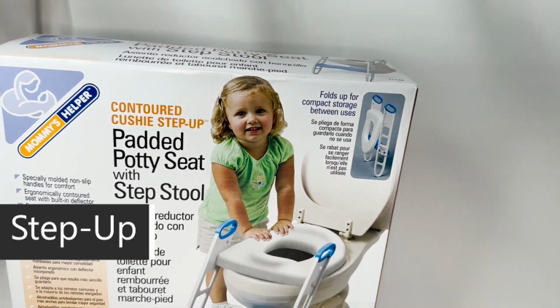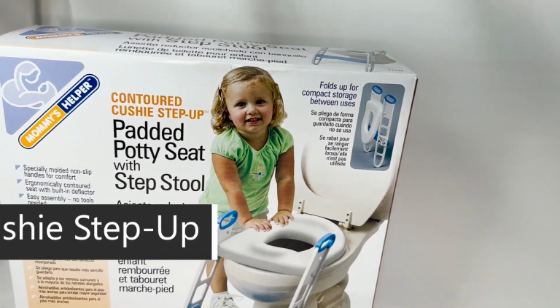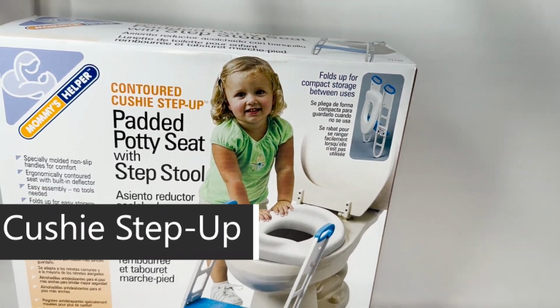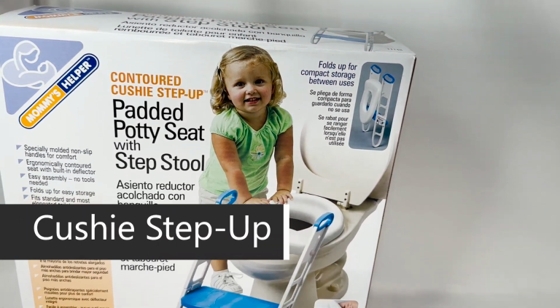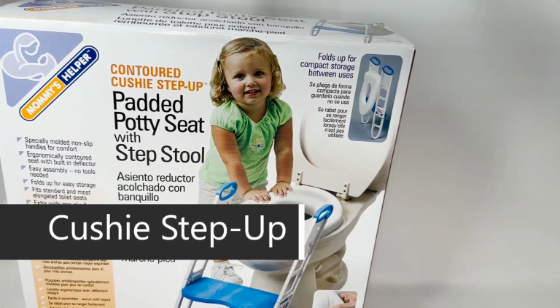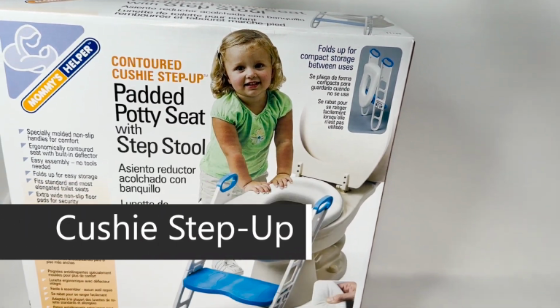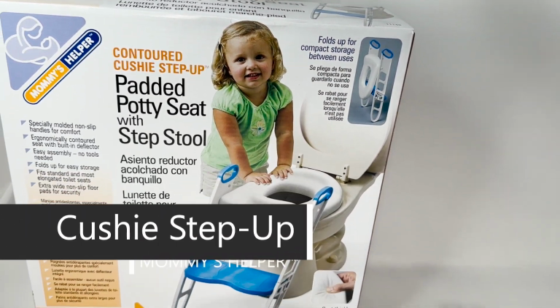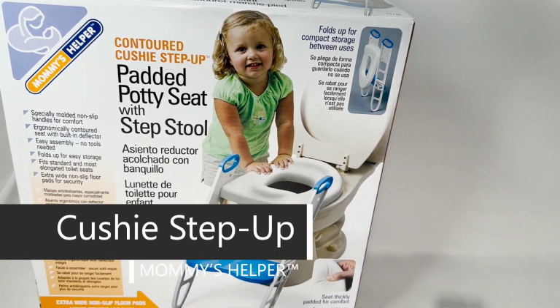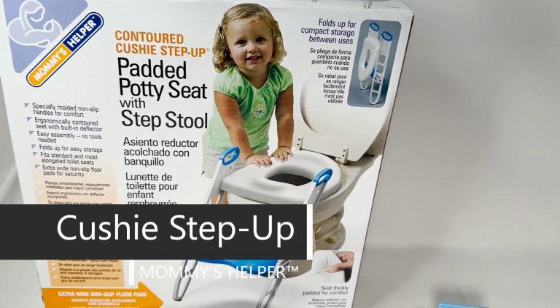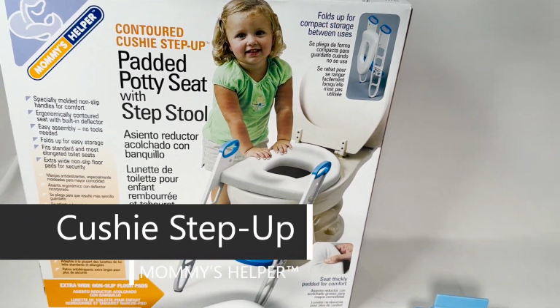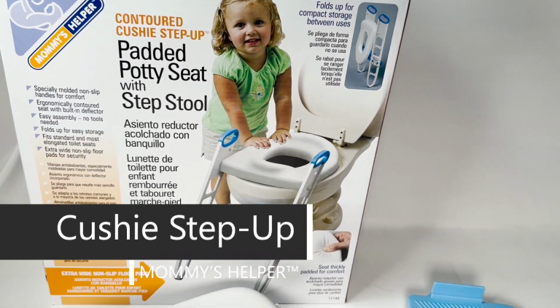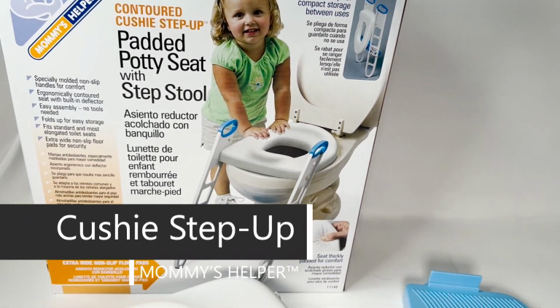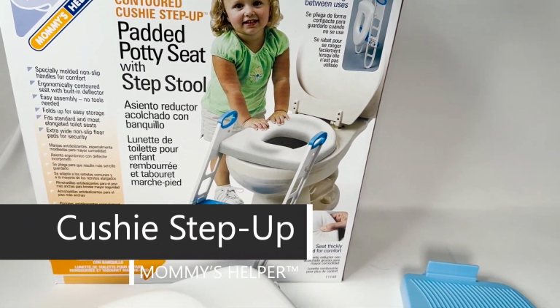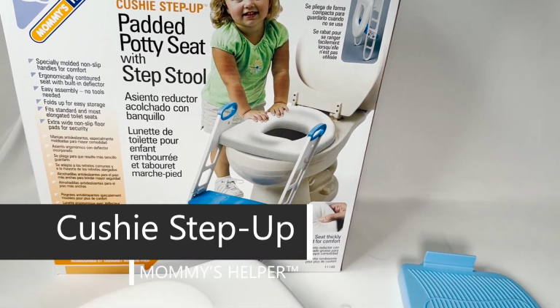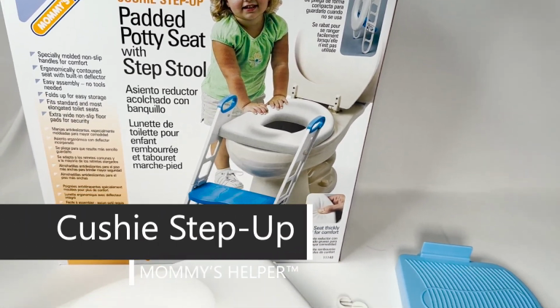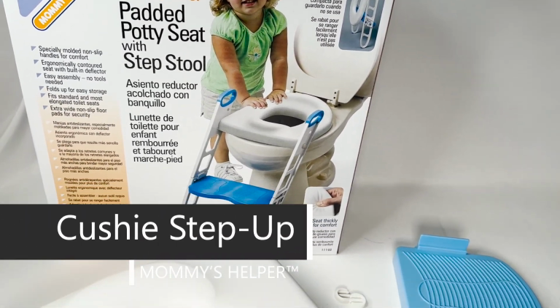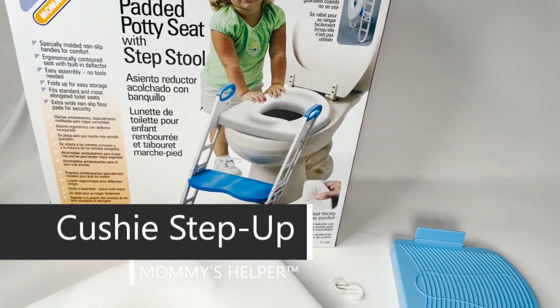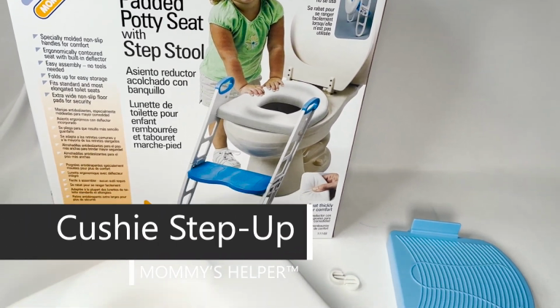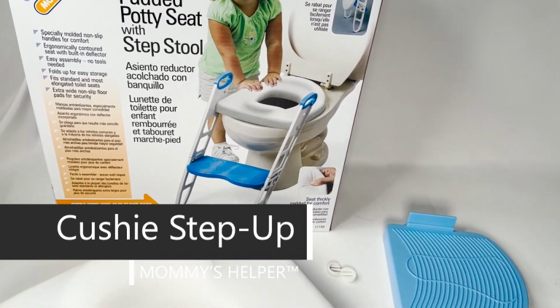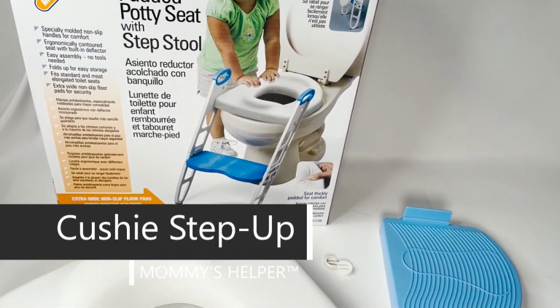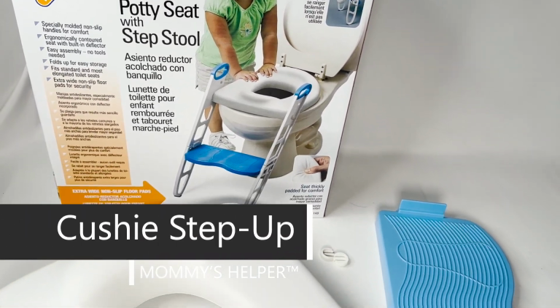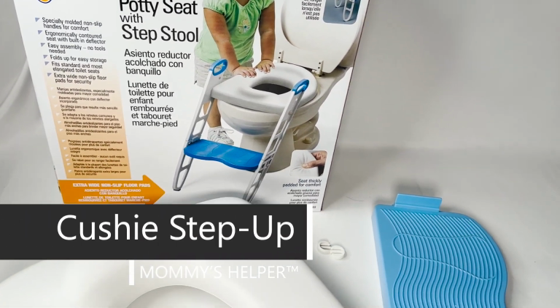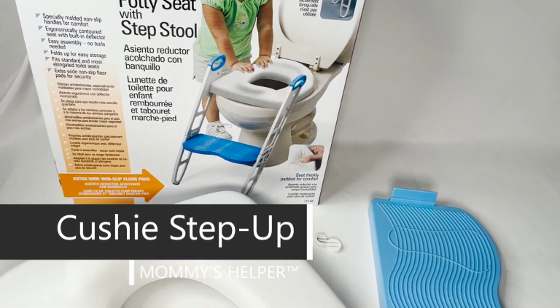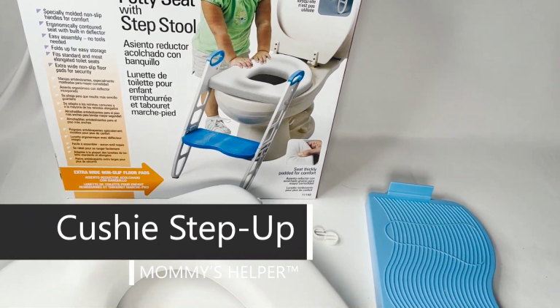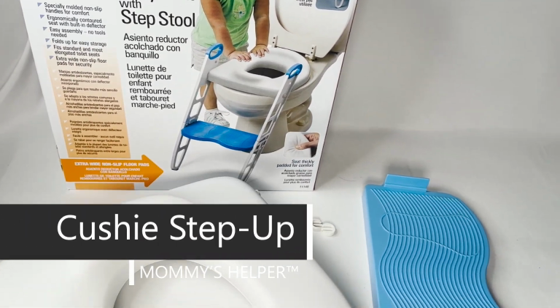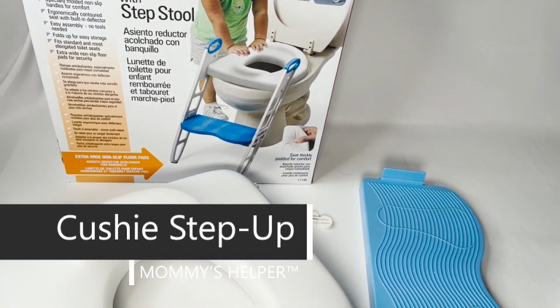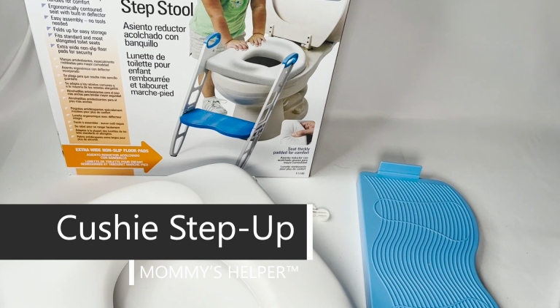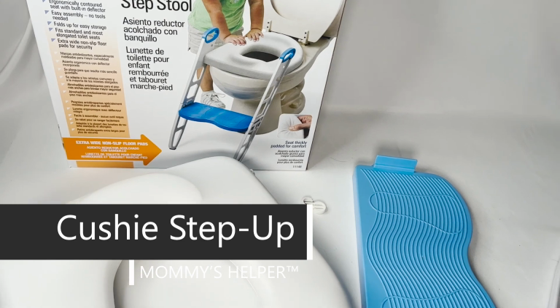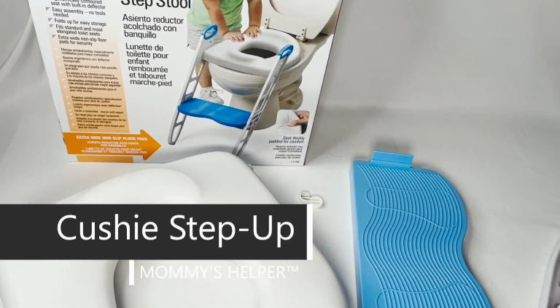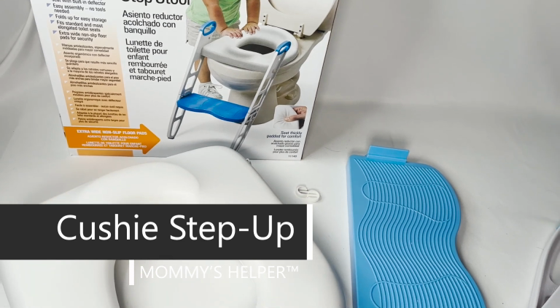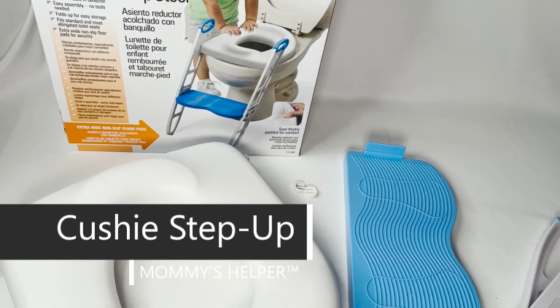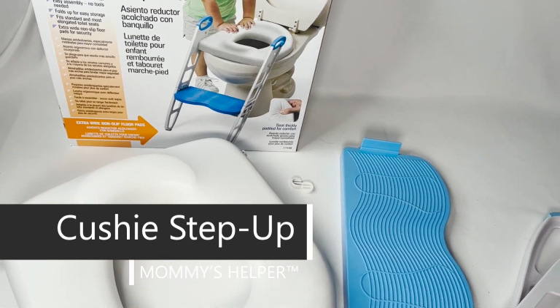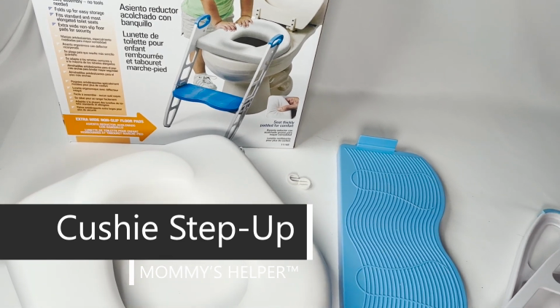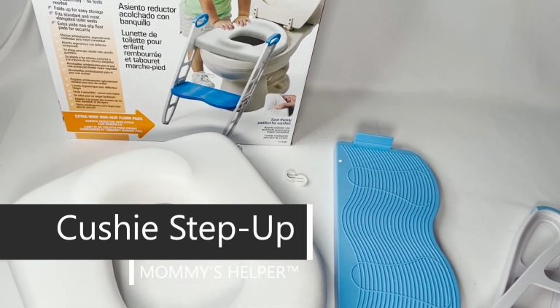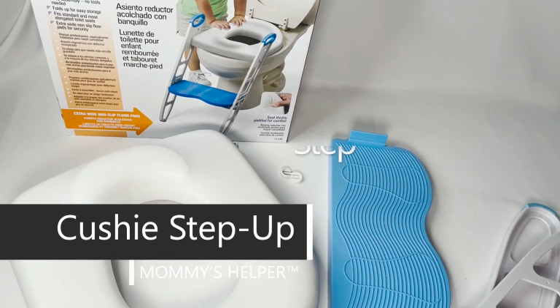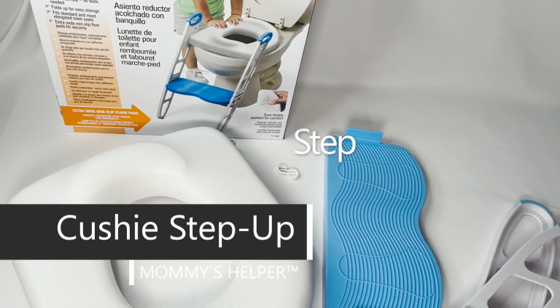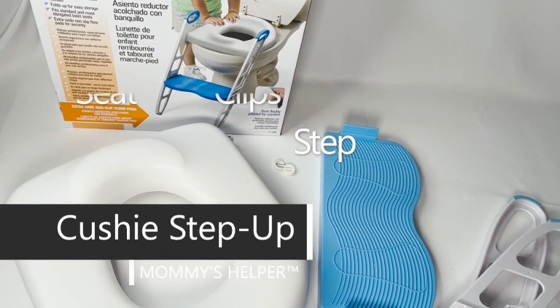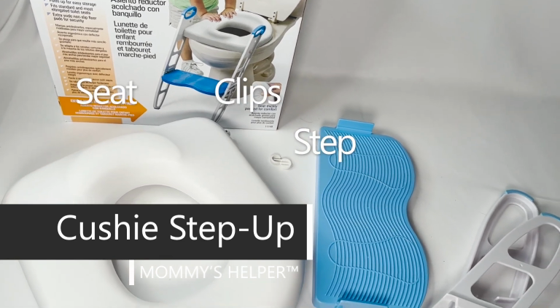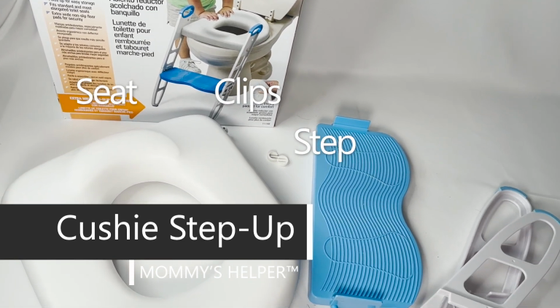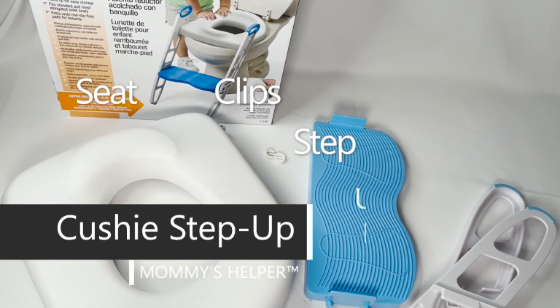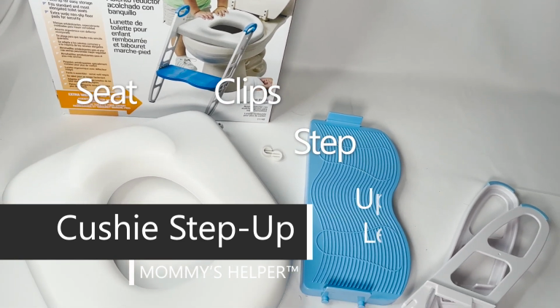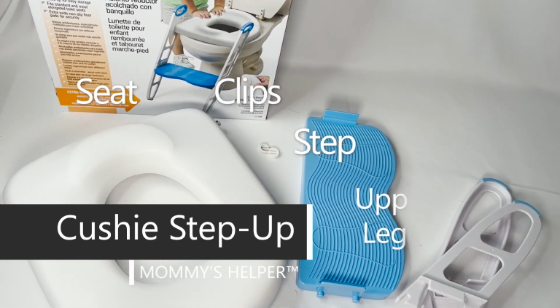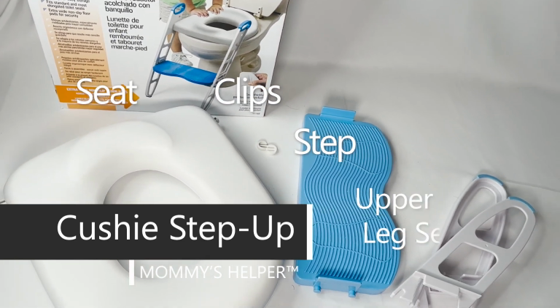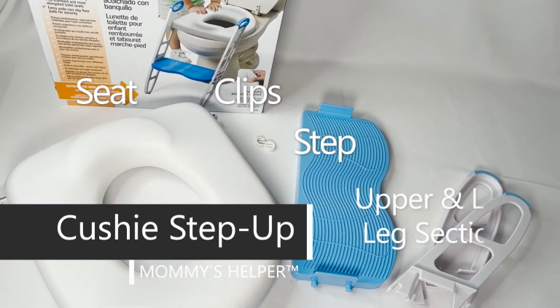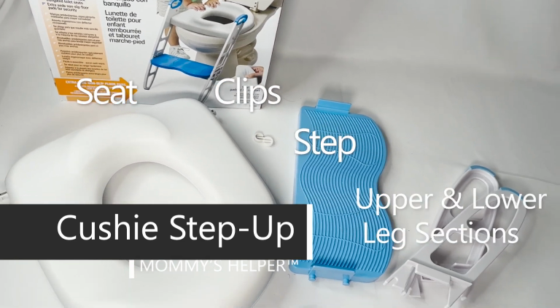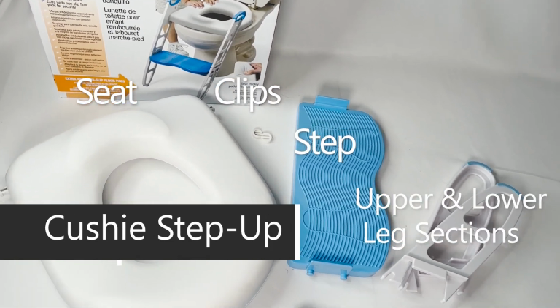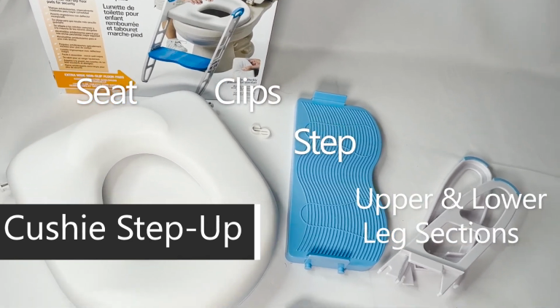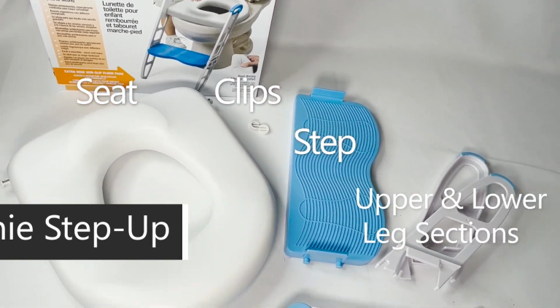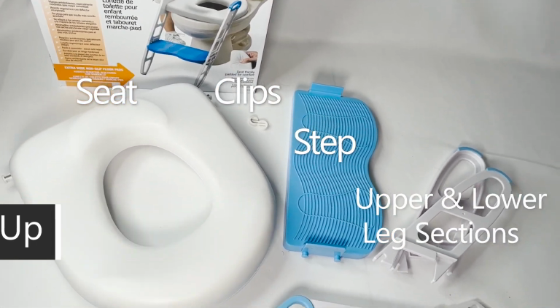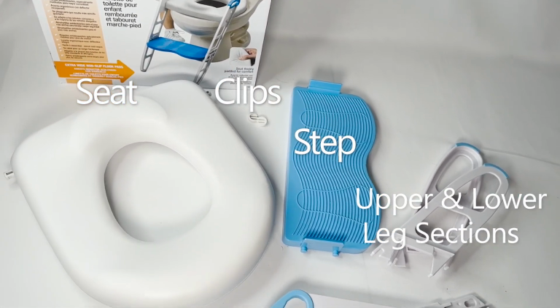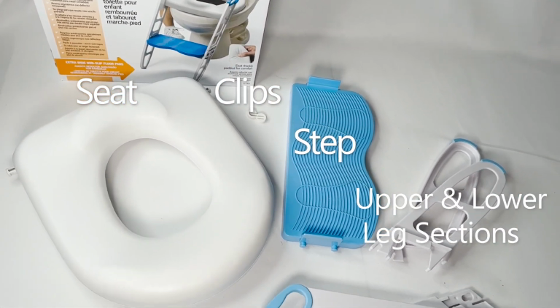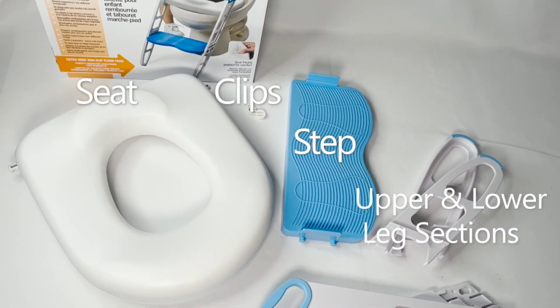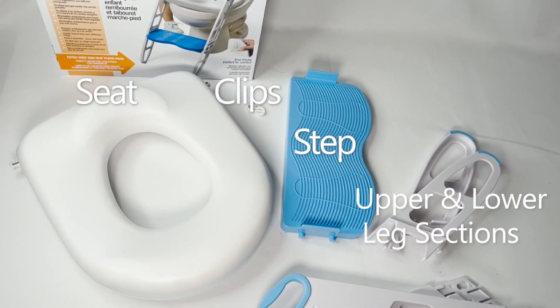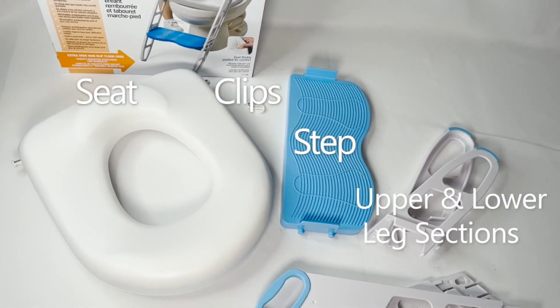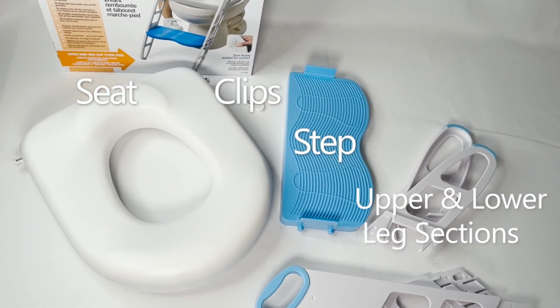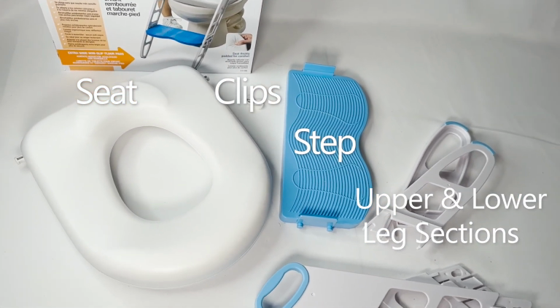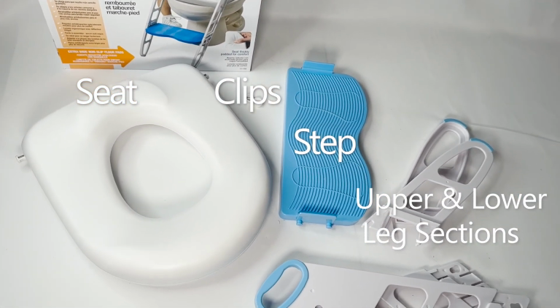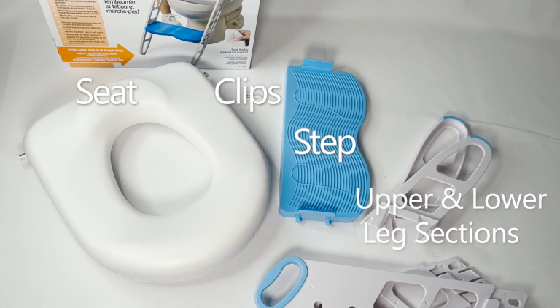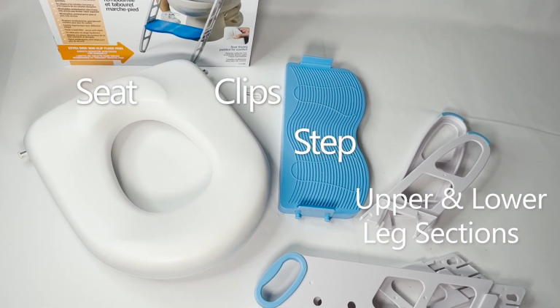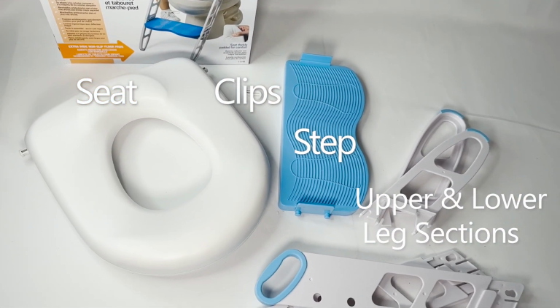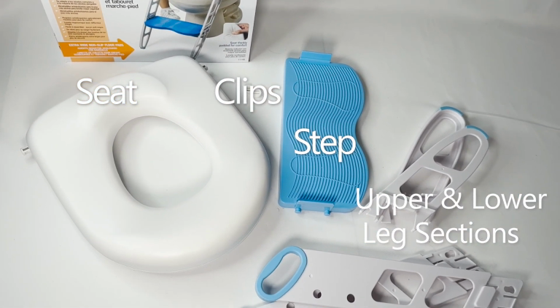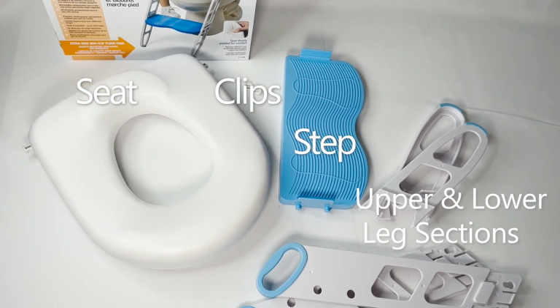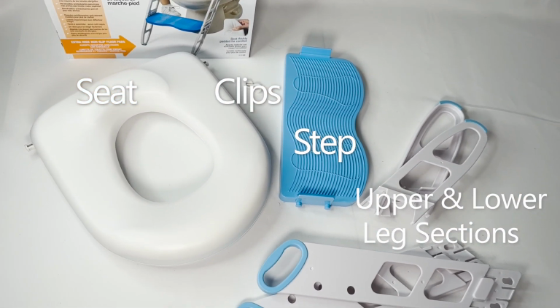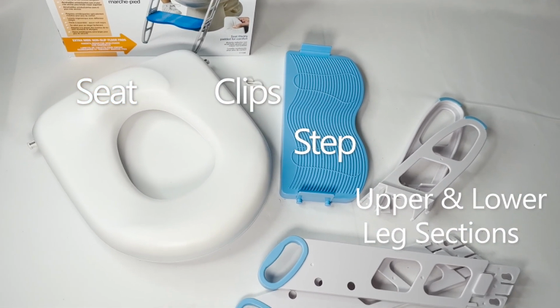Cushy Step Up from Mommy's Helper. Seat, clips, step, and upper and lower leg sections are included.